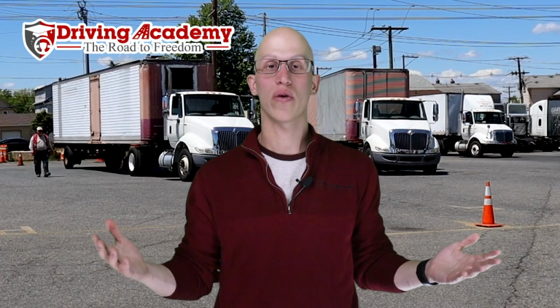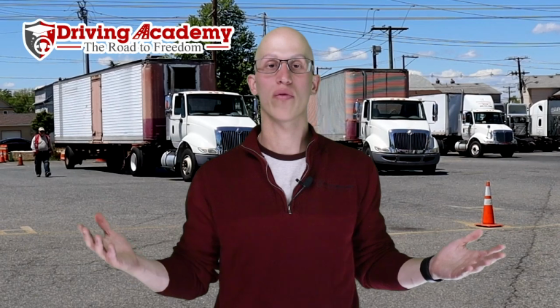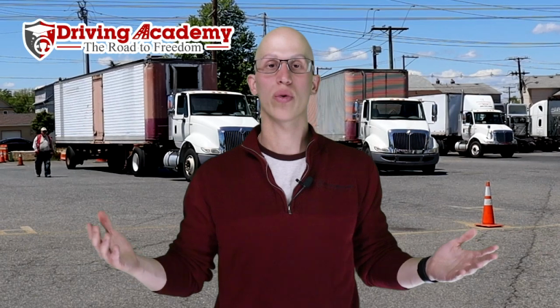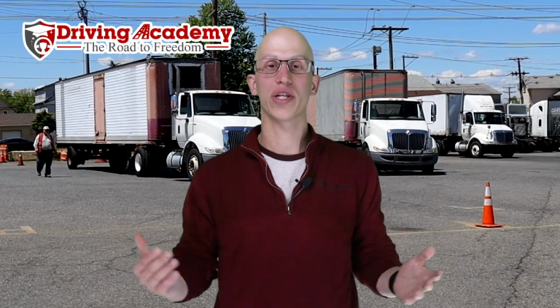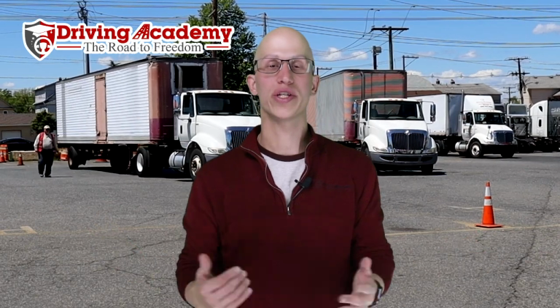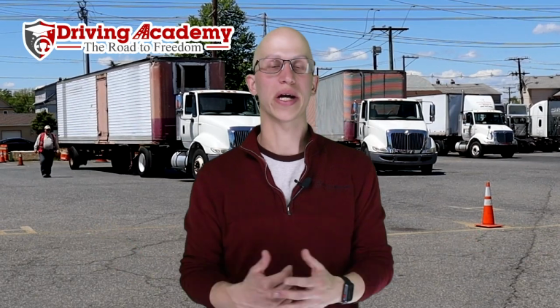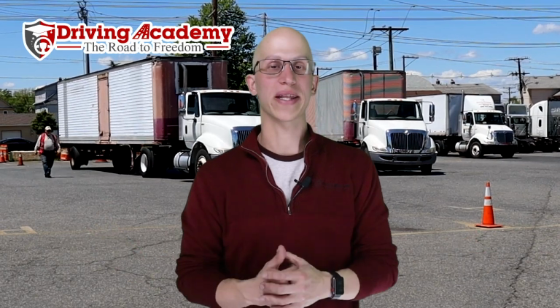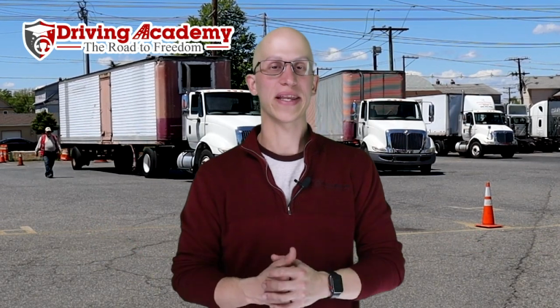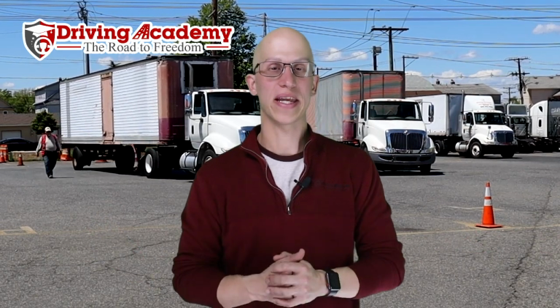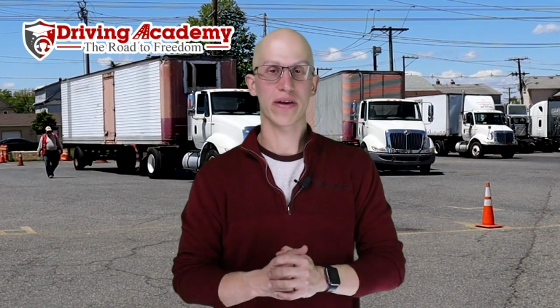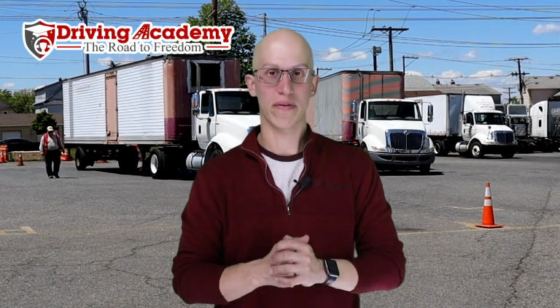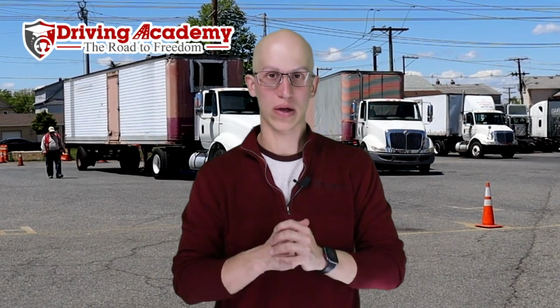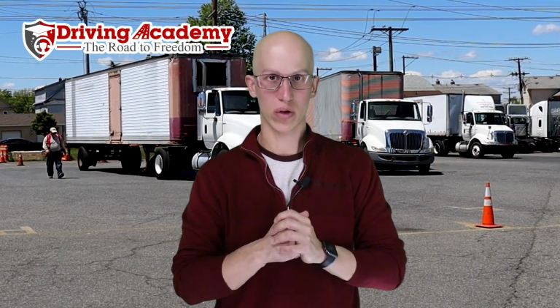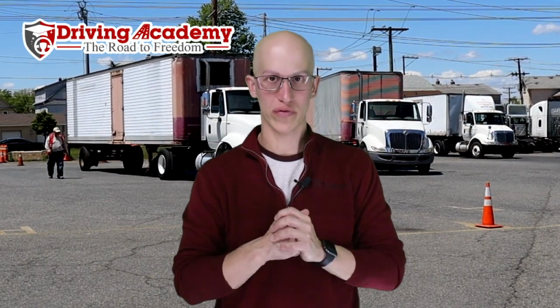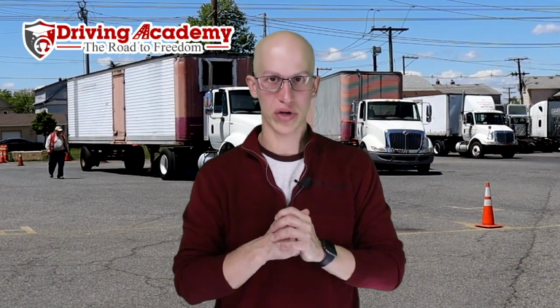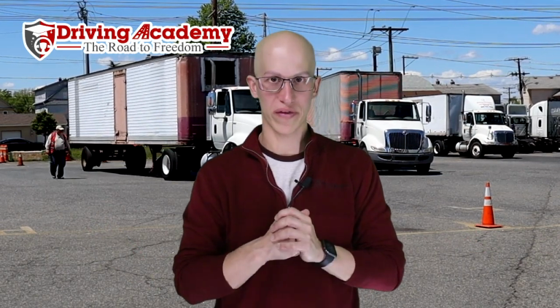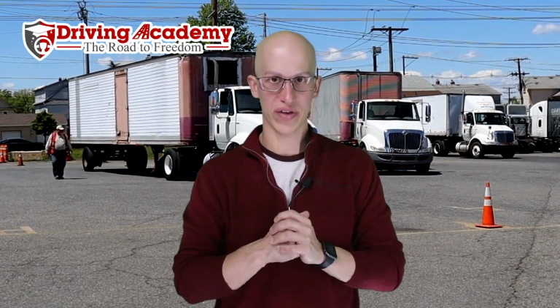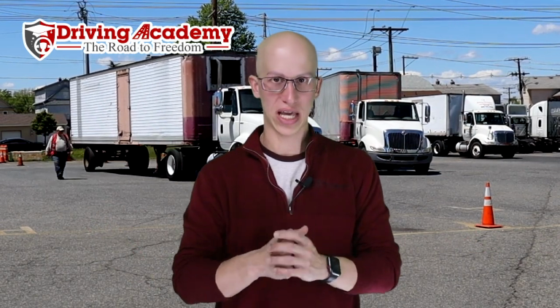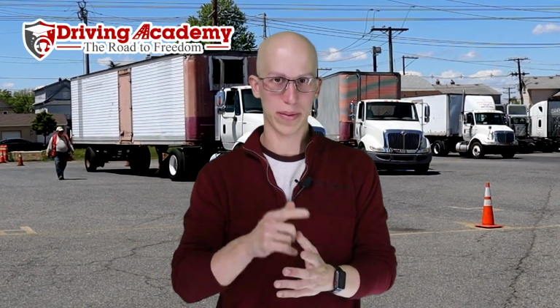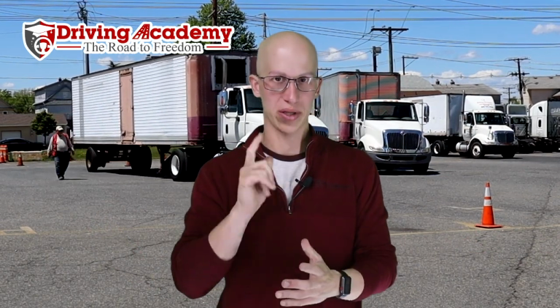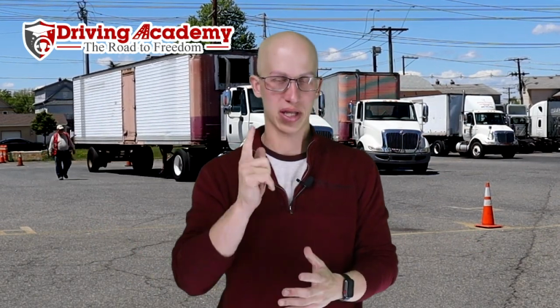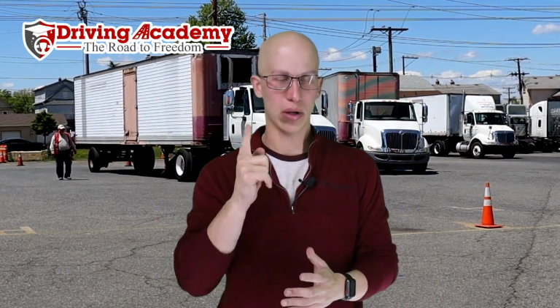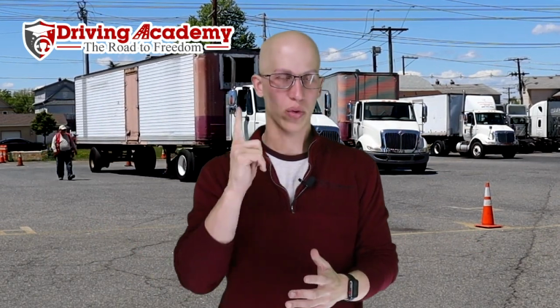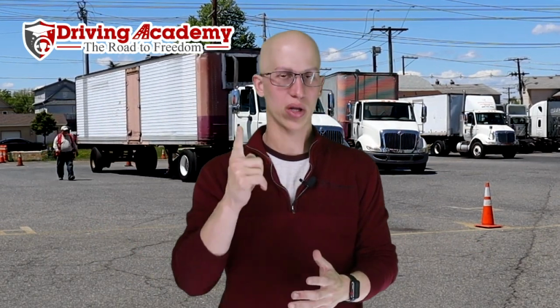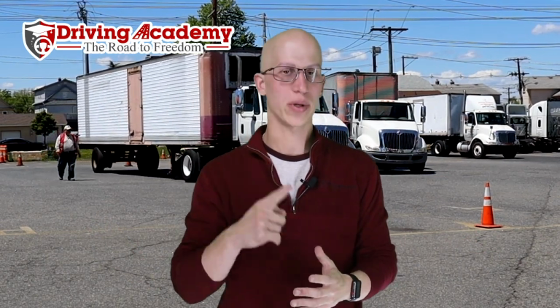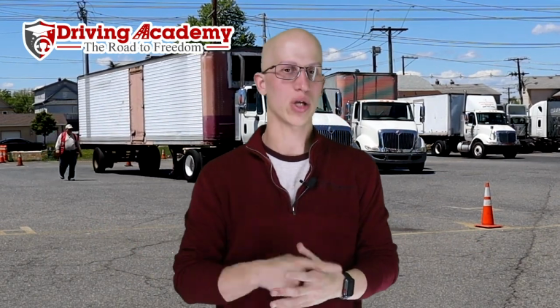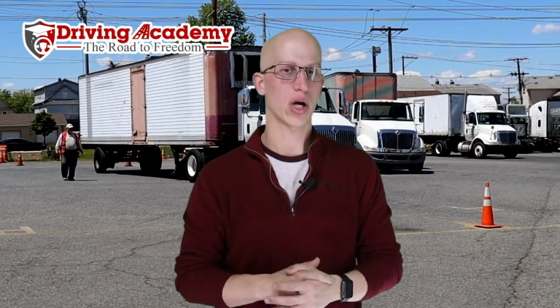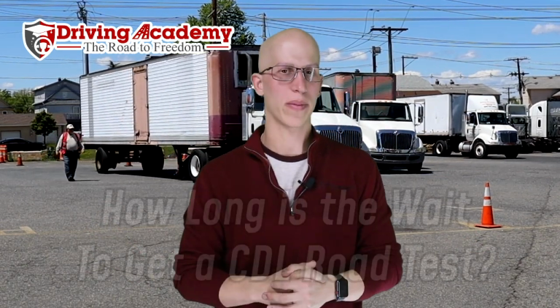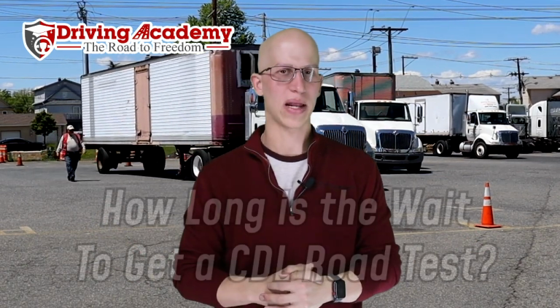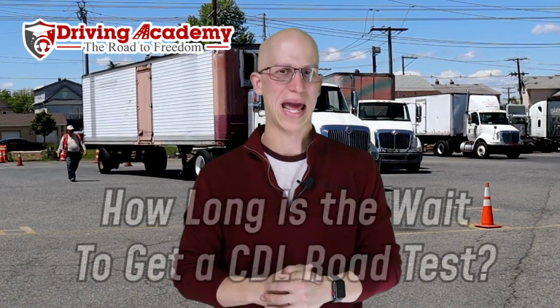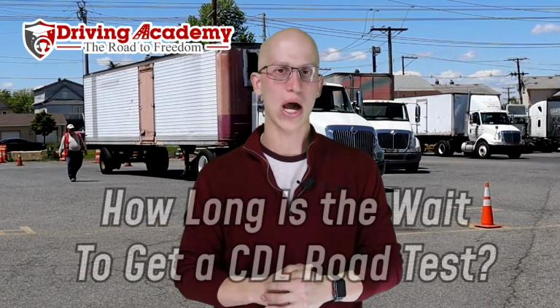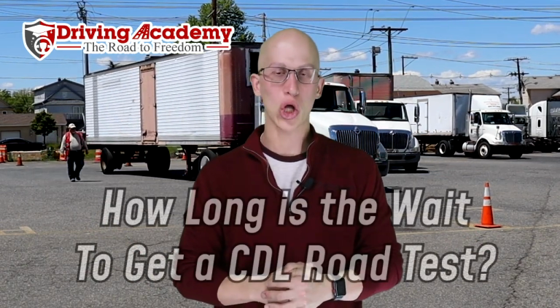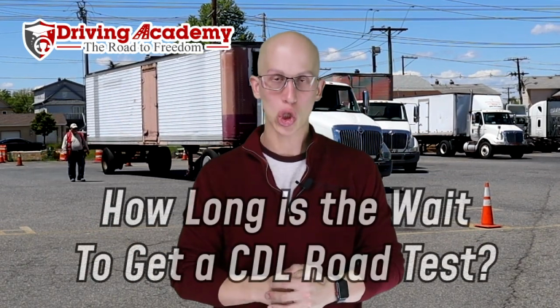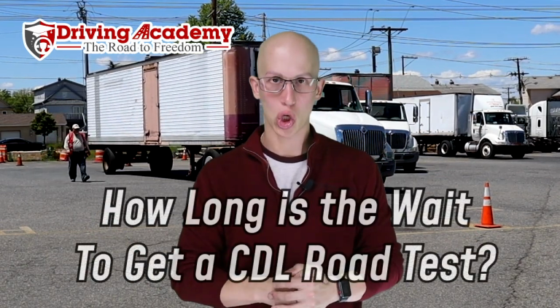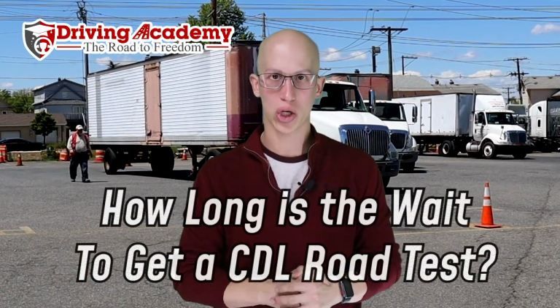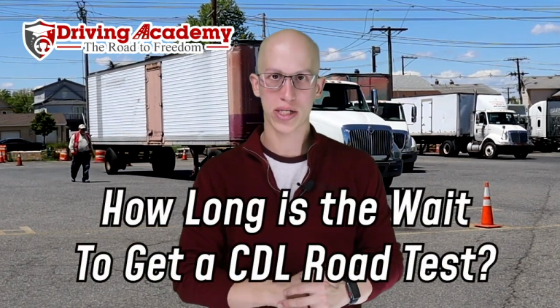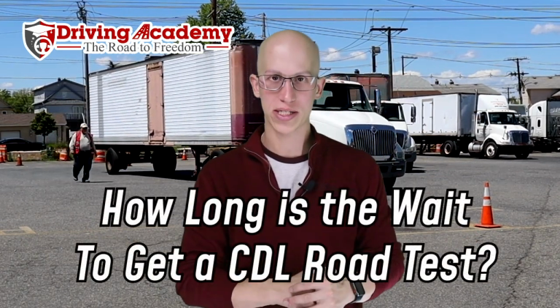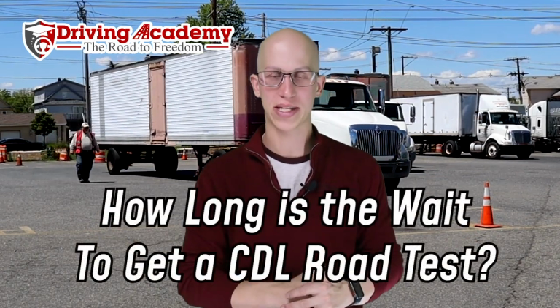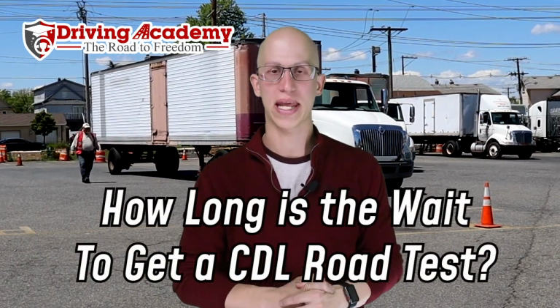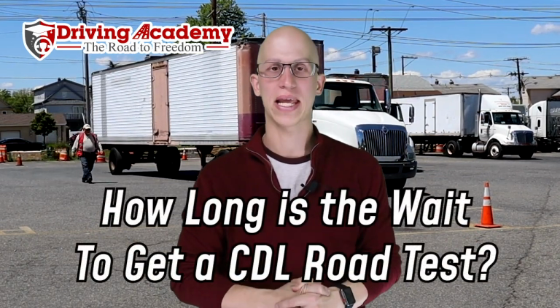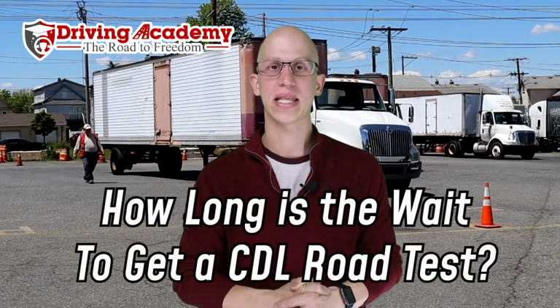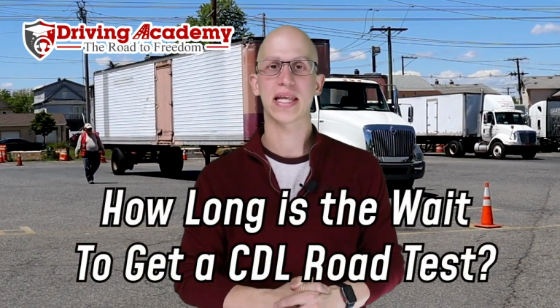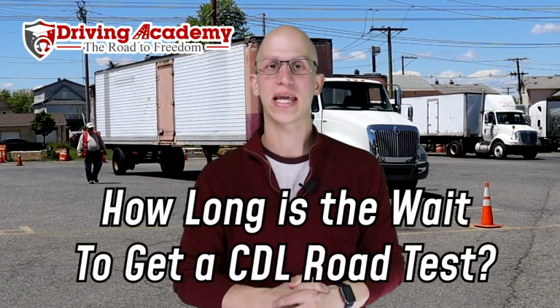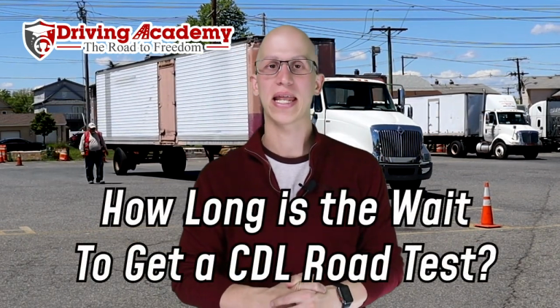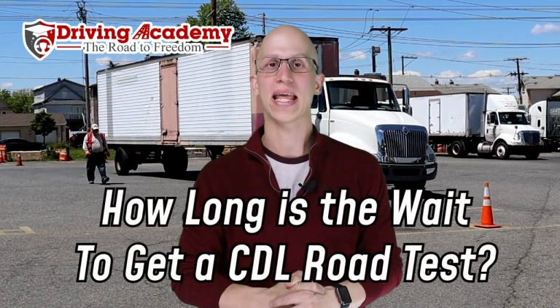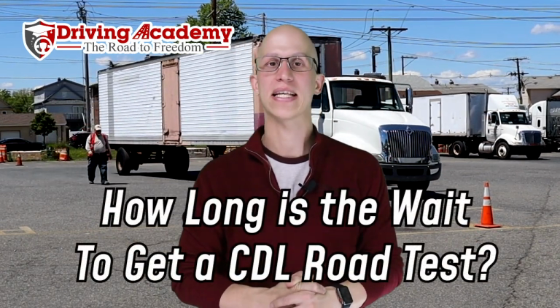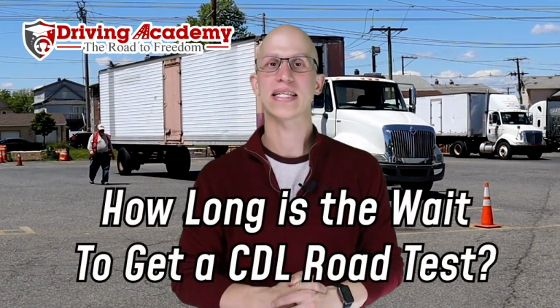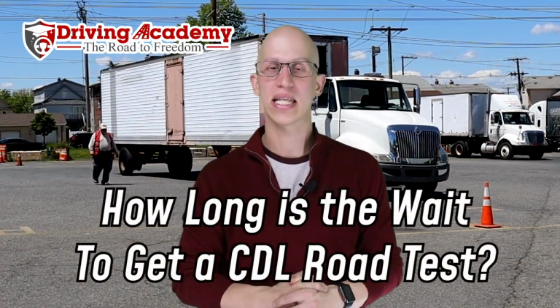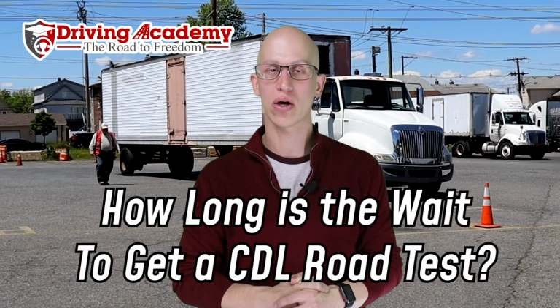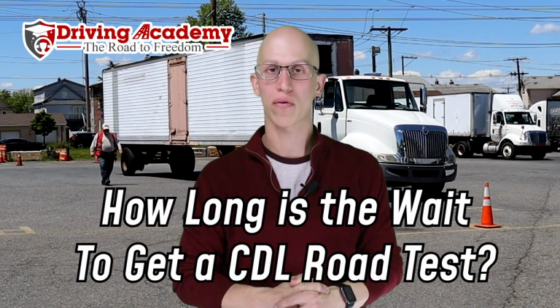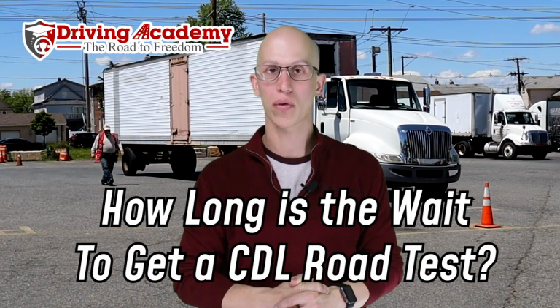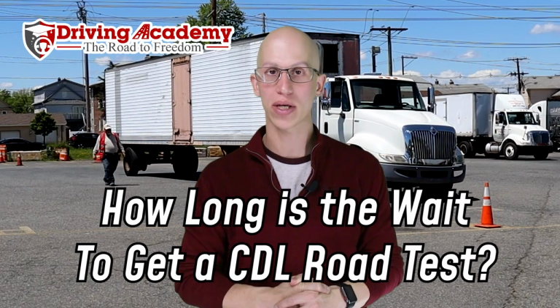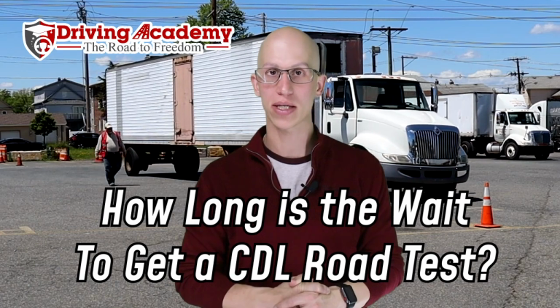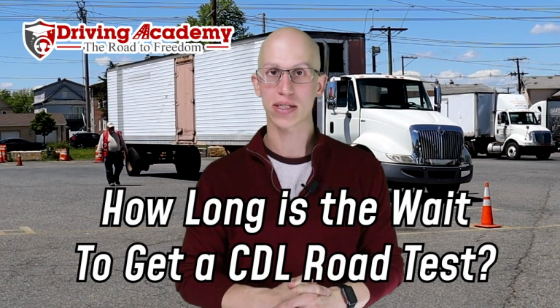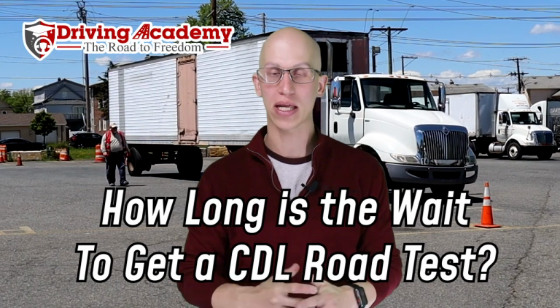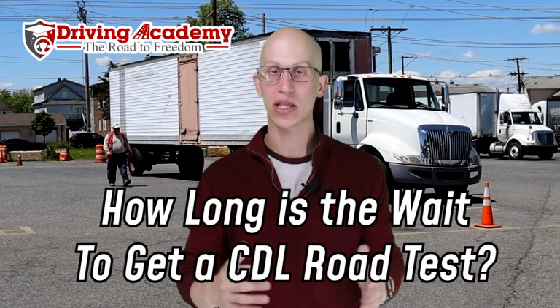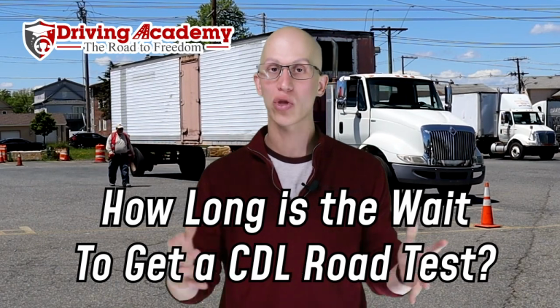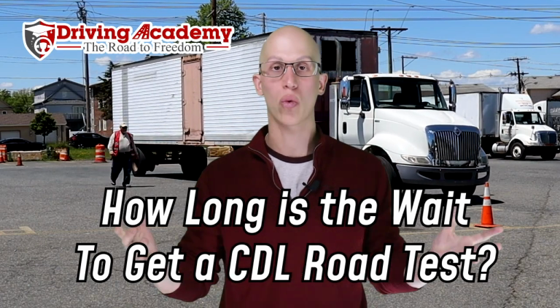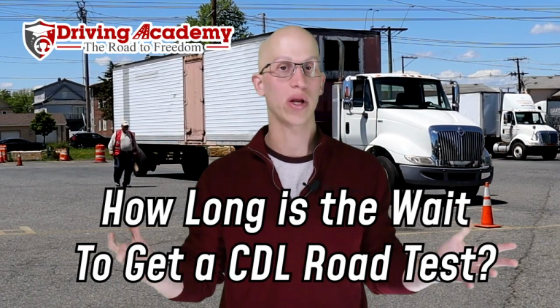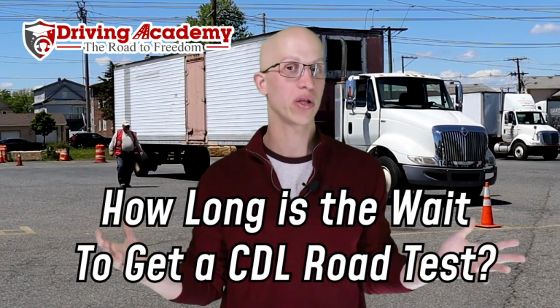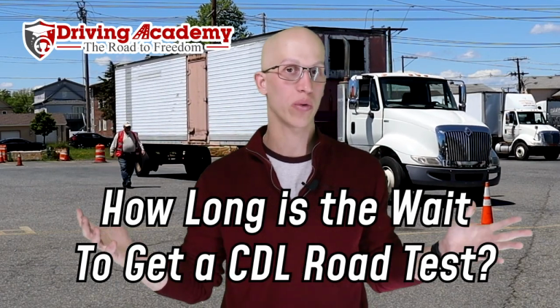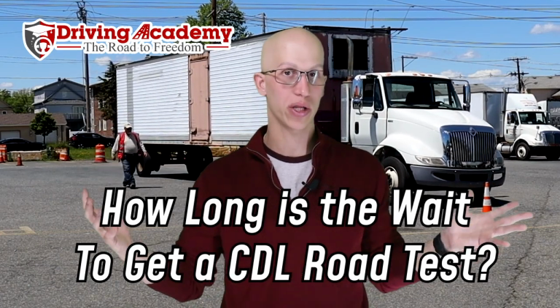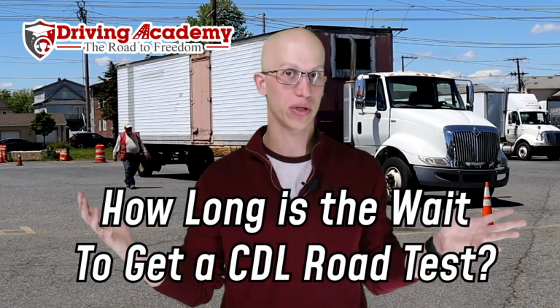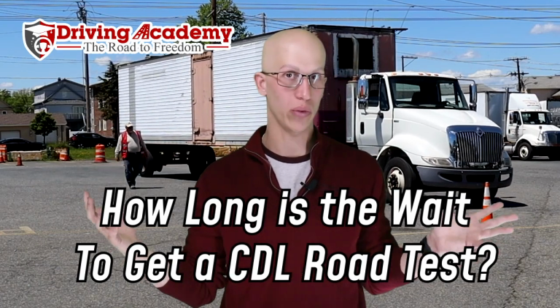Hello everyone, it's Jonathan here, founder of Driving Academy, and today we're going to be talking about how long does it take to get a CDL road test in 2022.